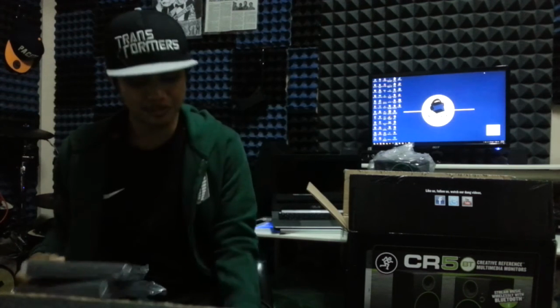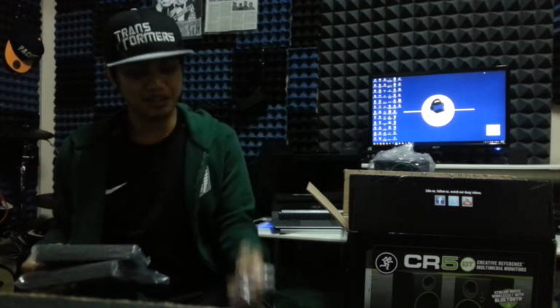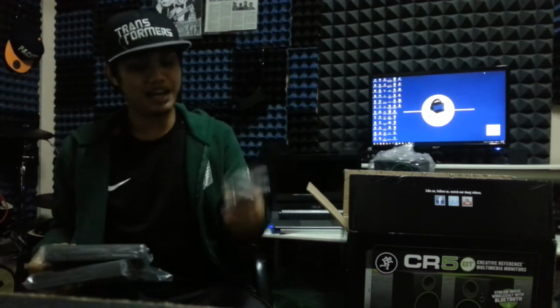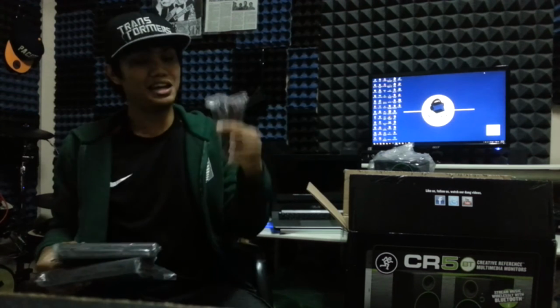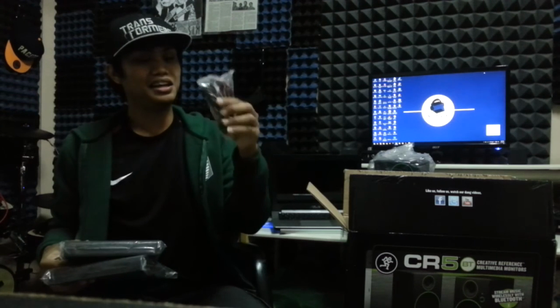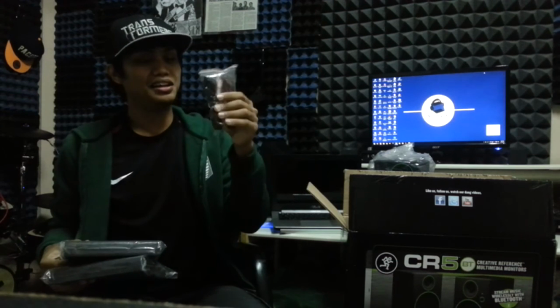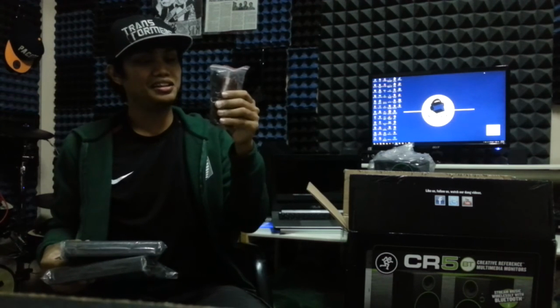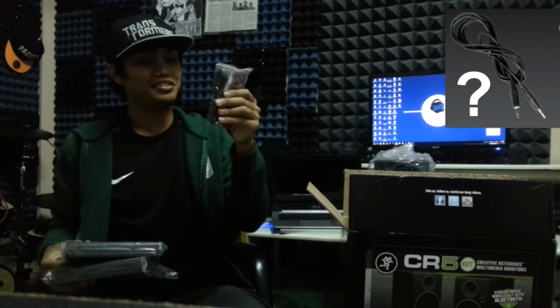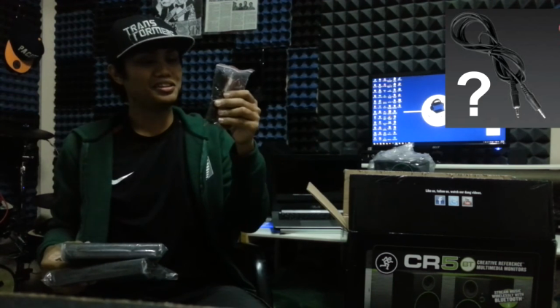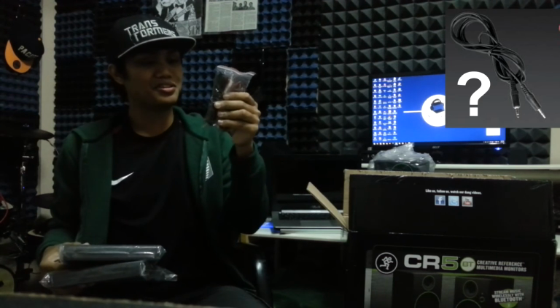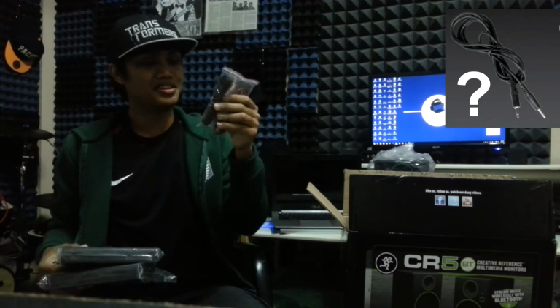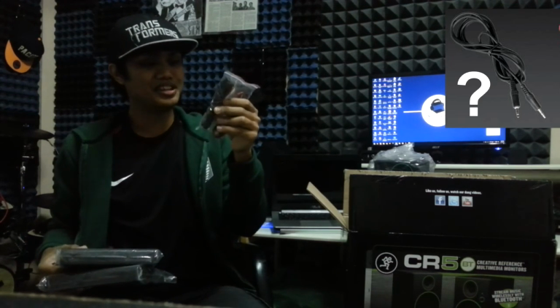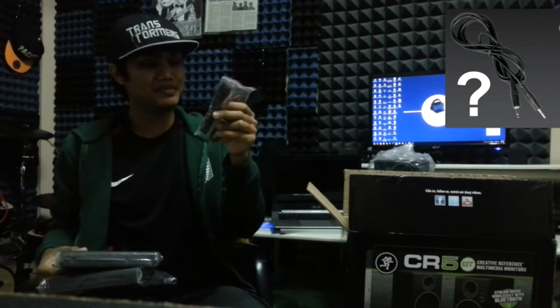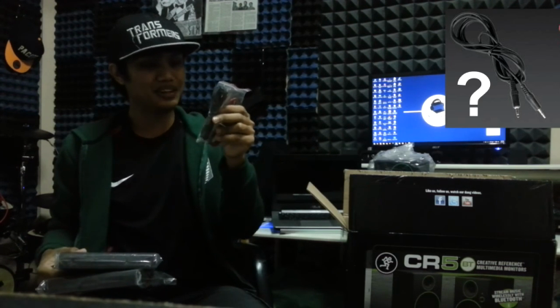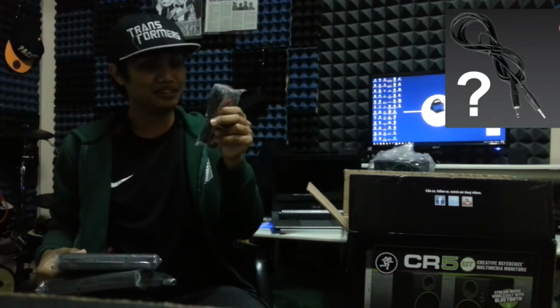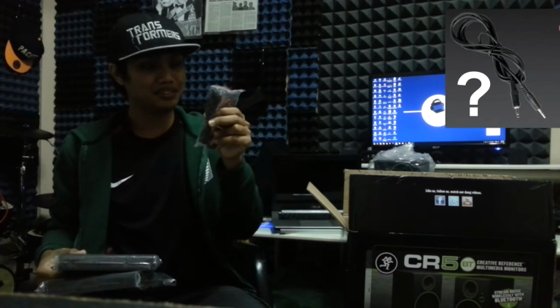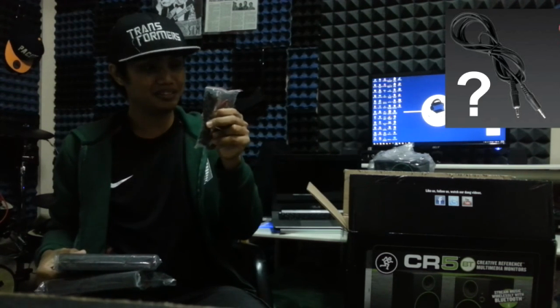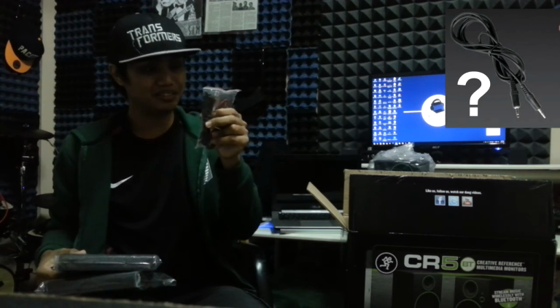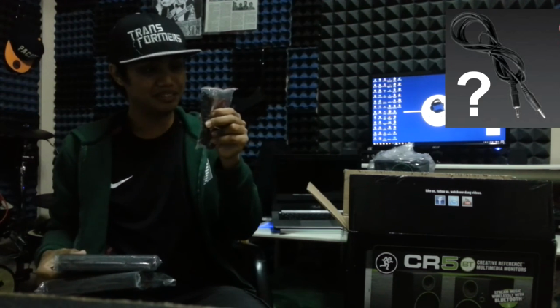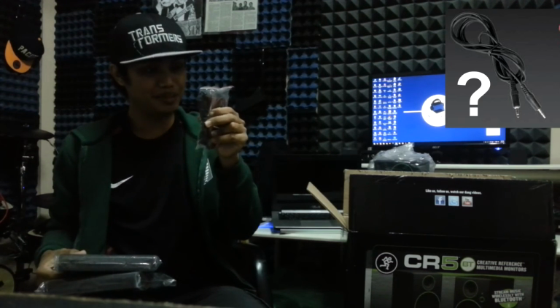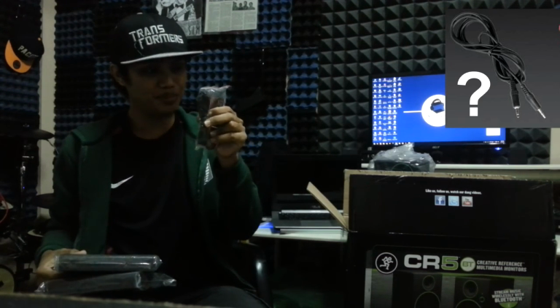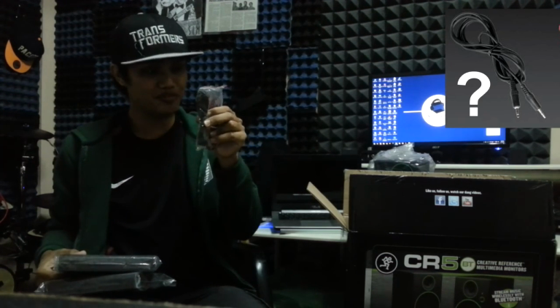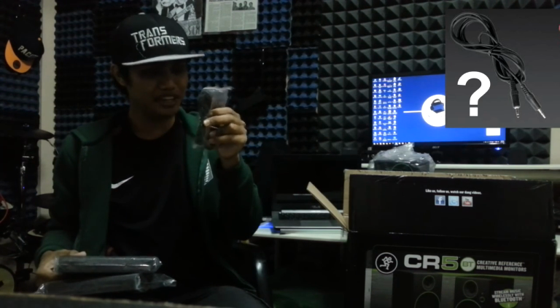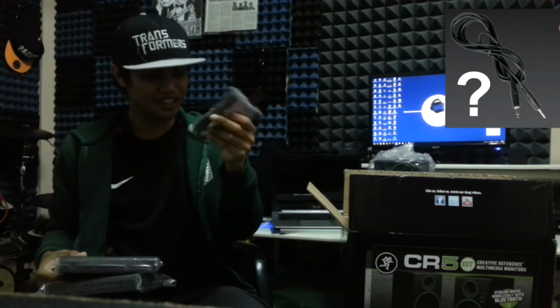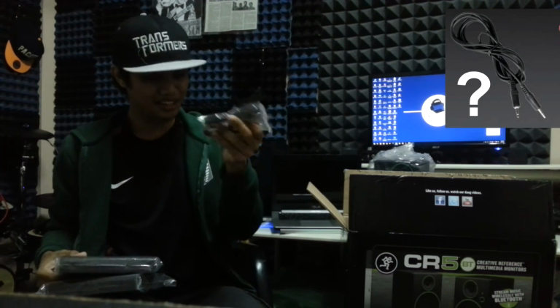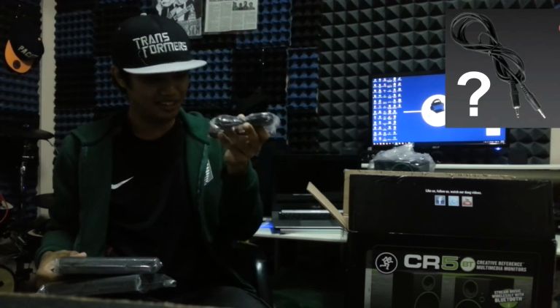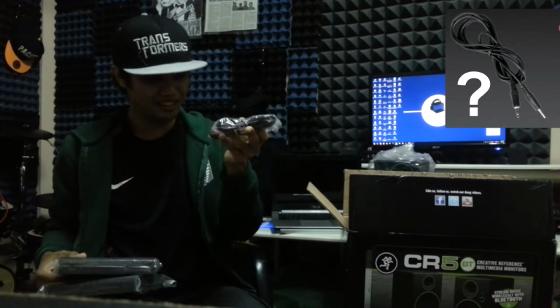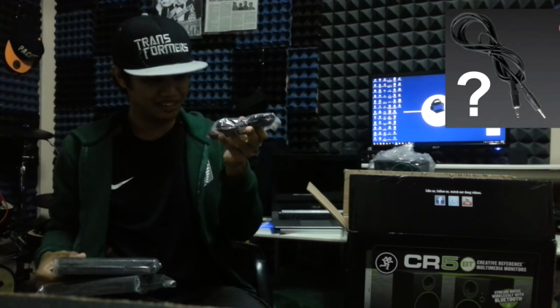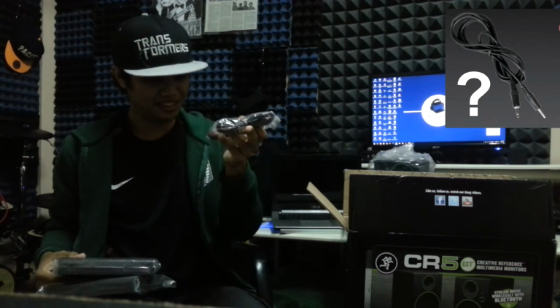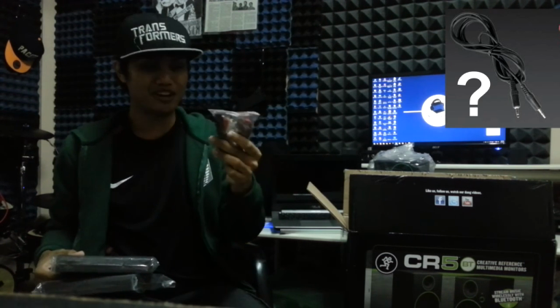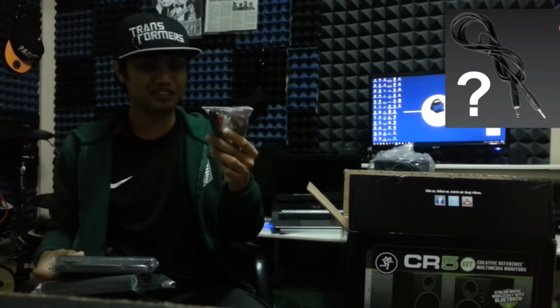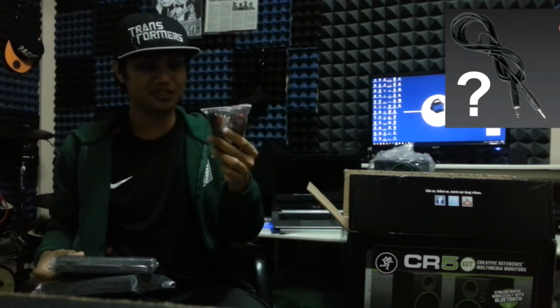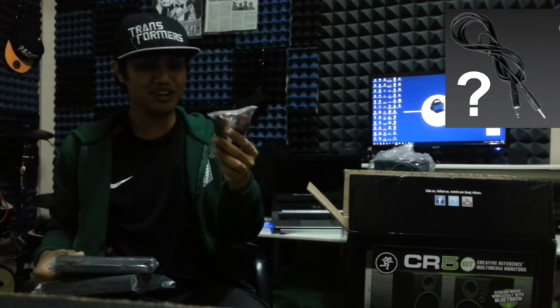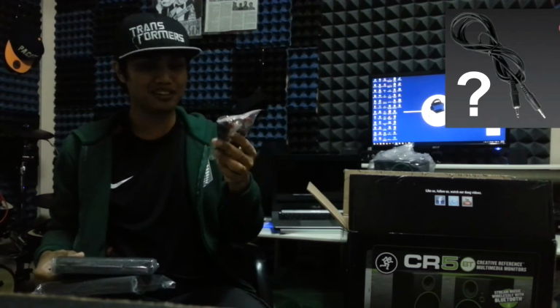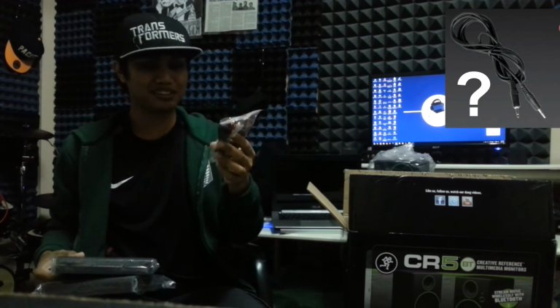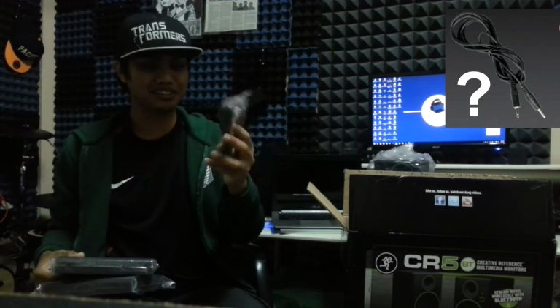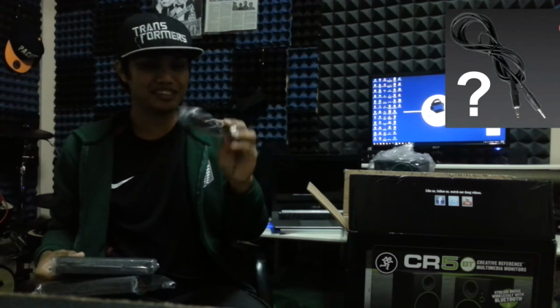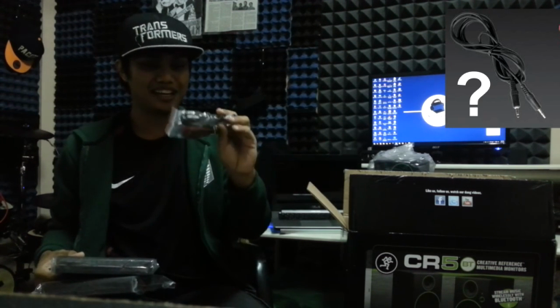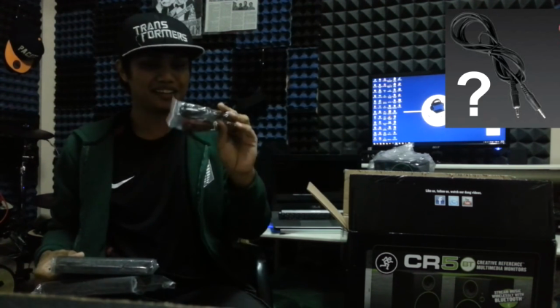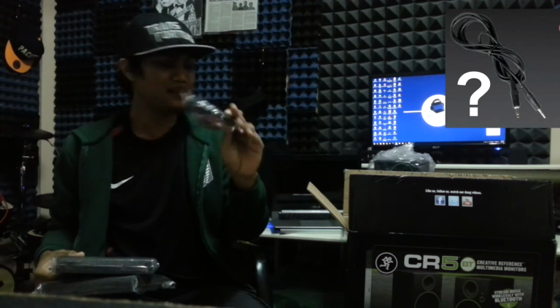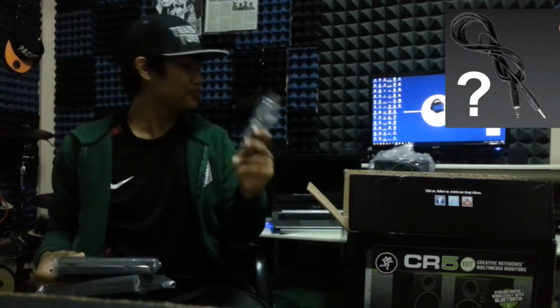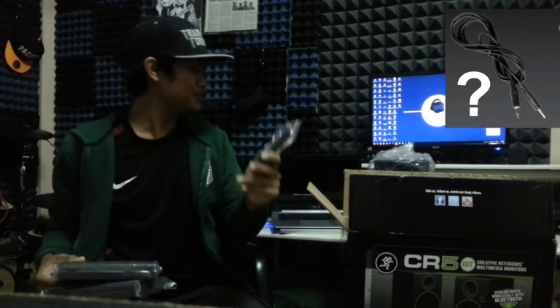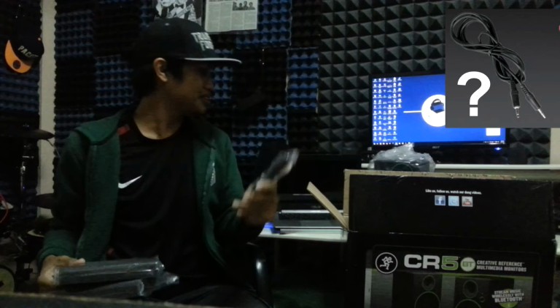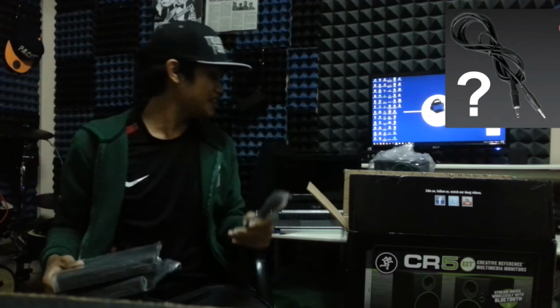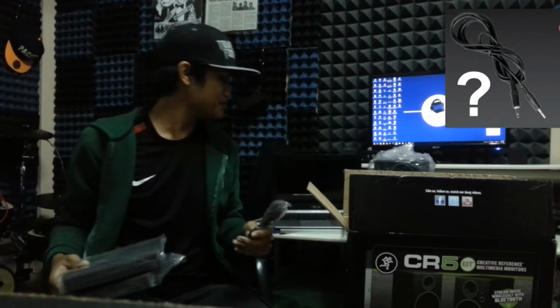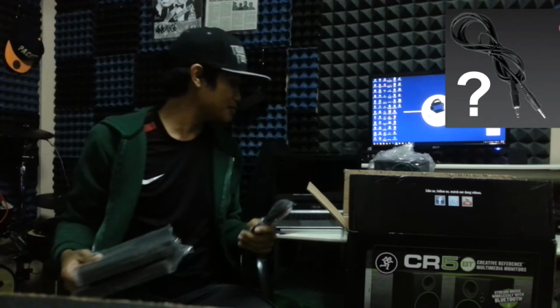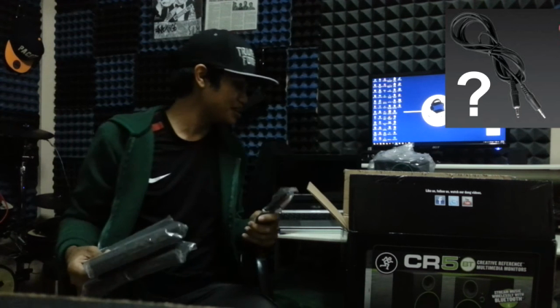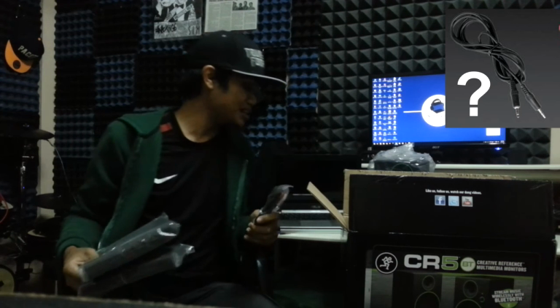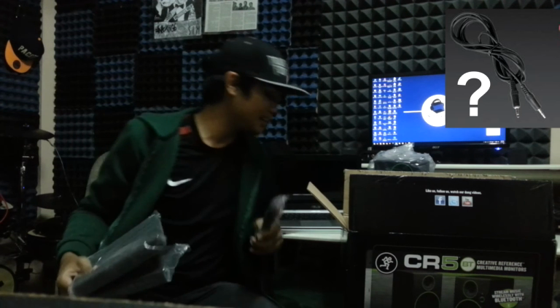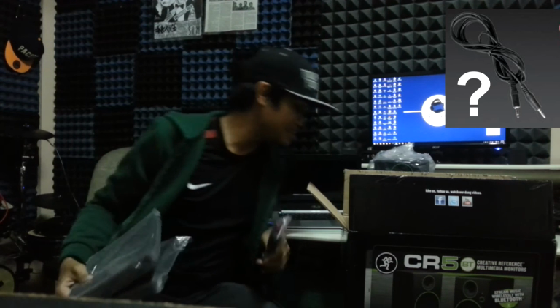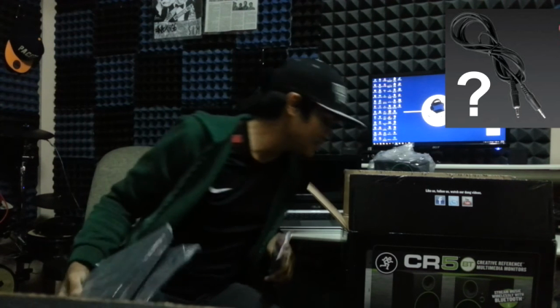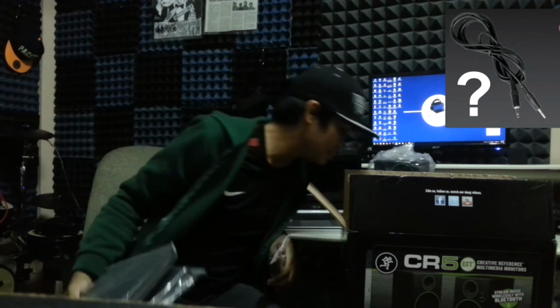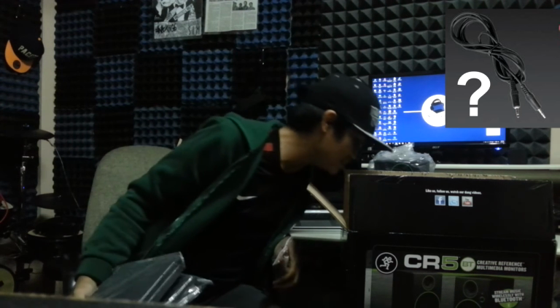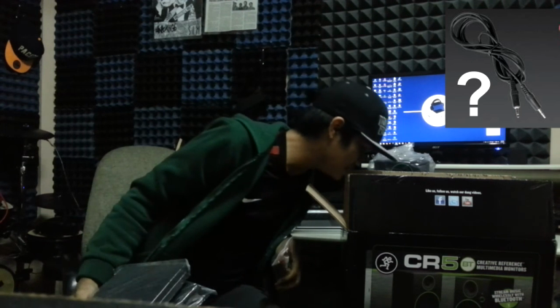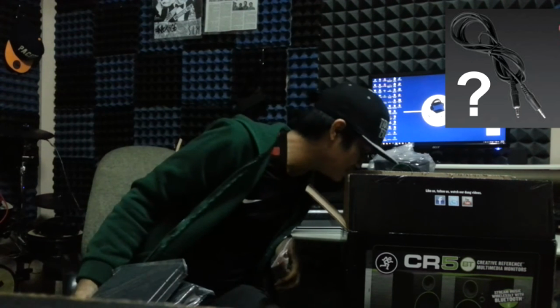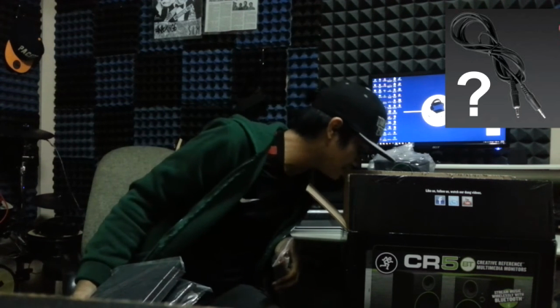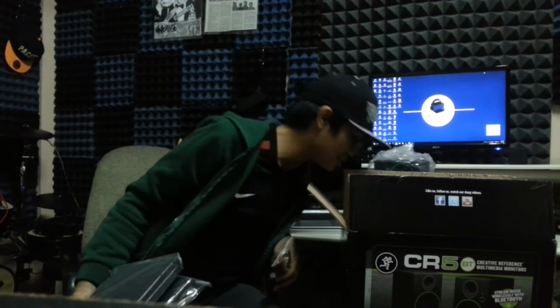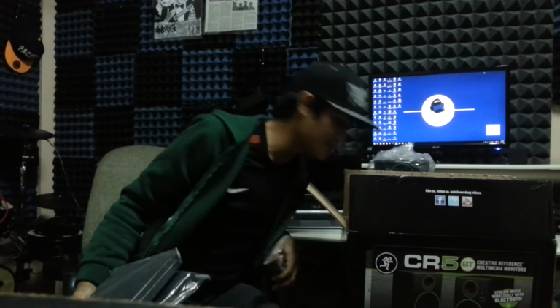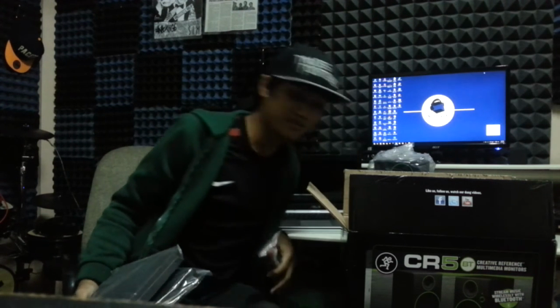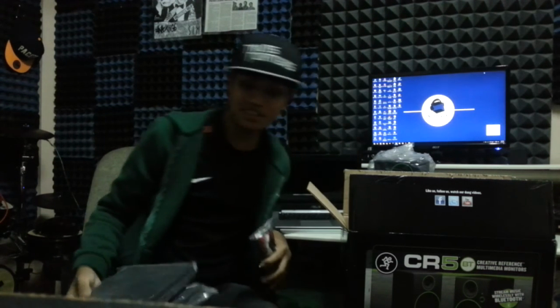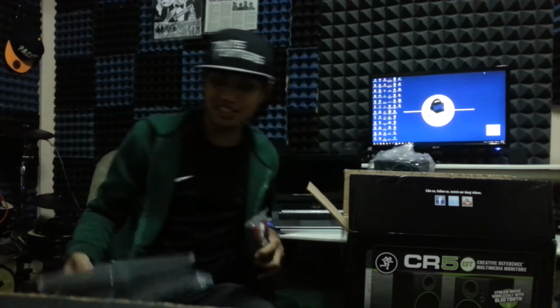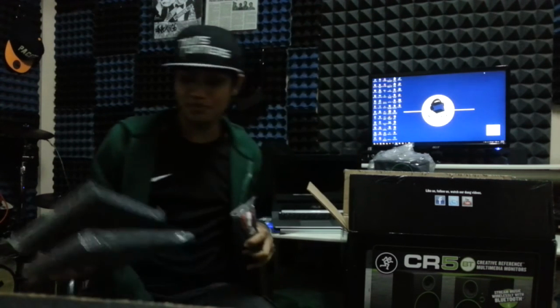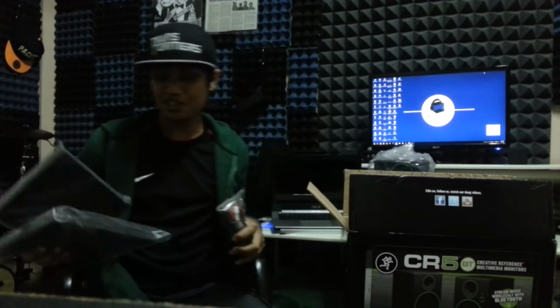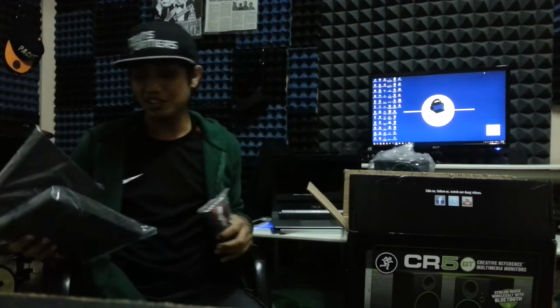I did recall they might provide an aux-to-aux jack input cable, but I guess it doesn't come with this model.